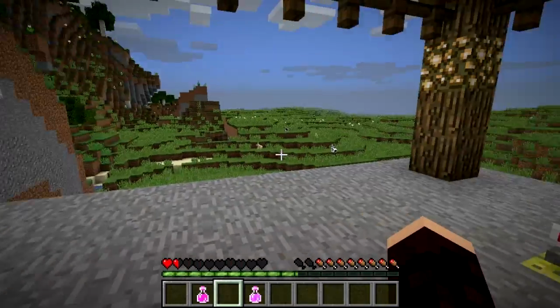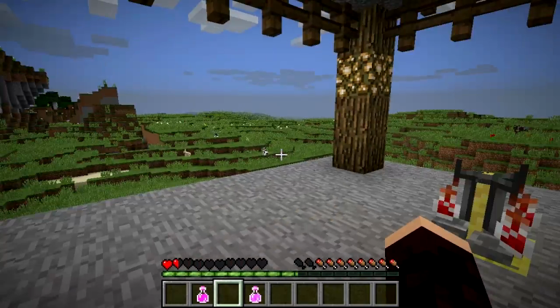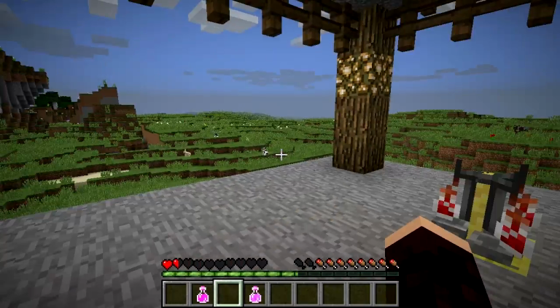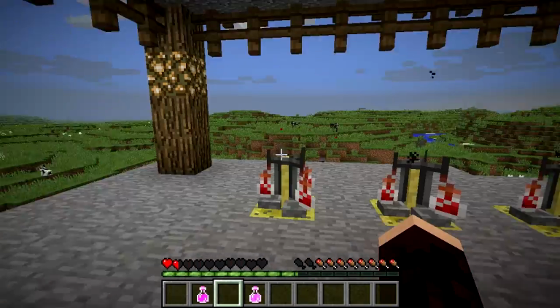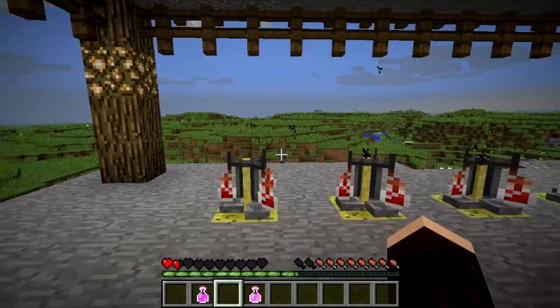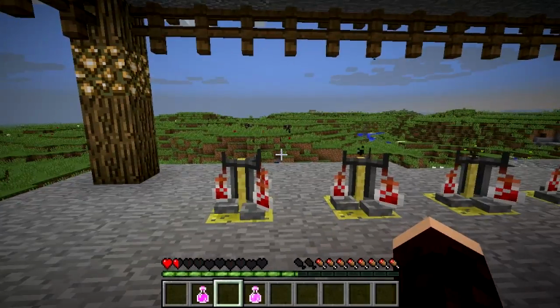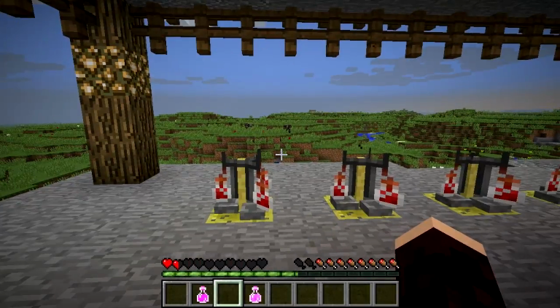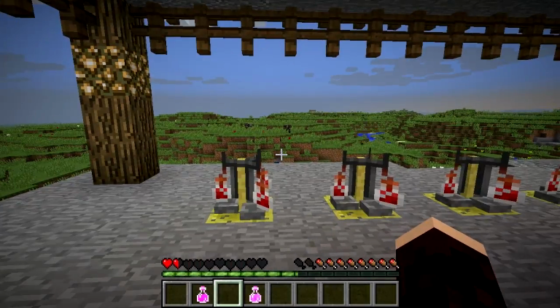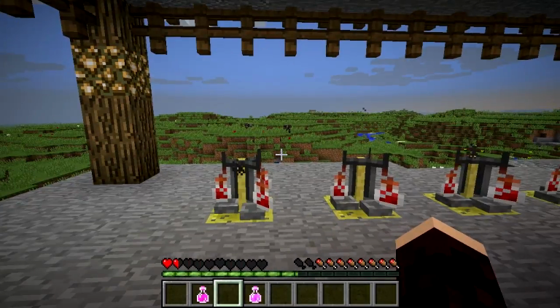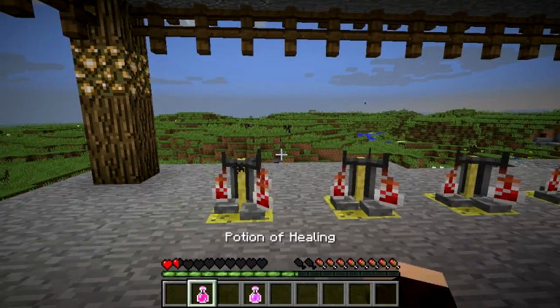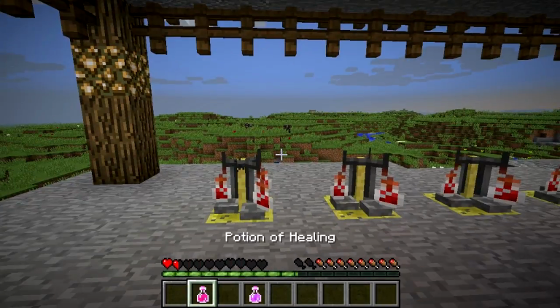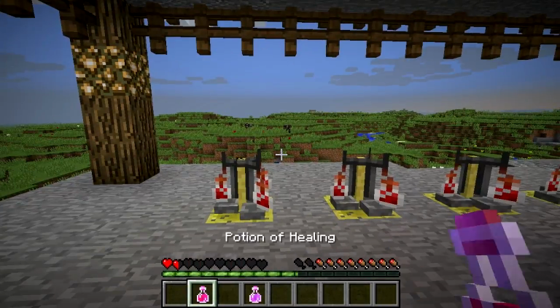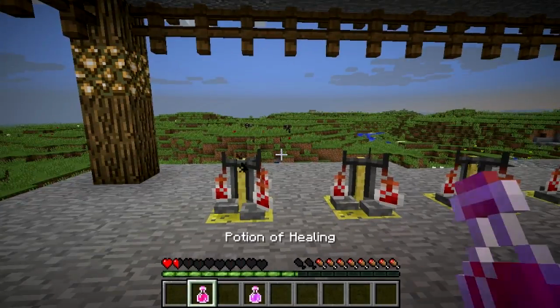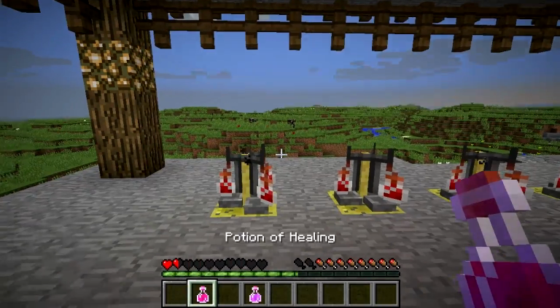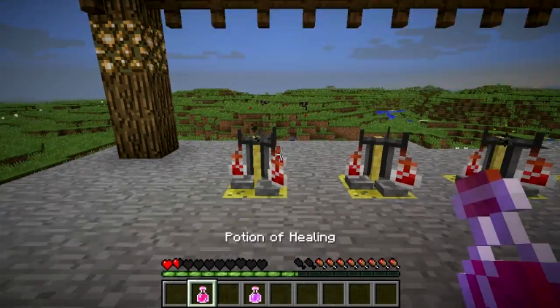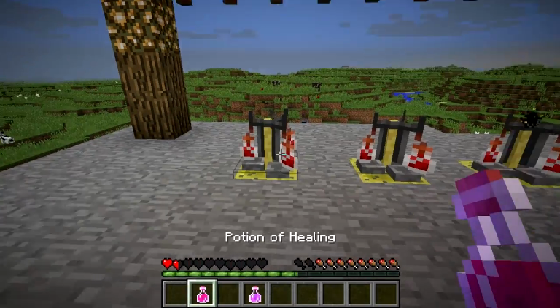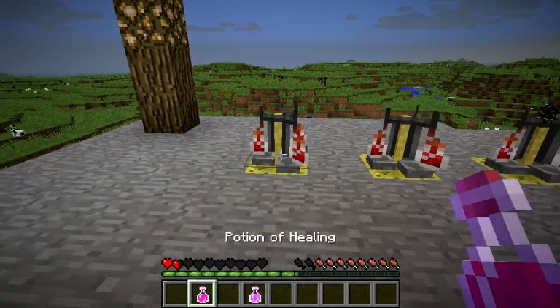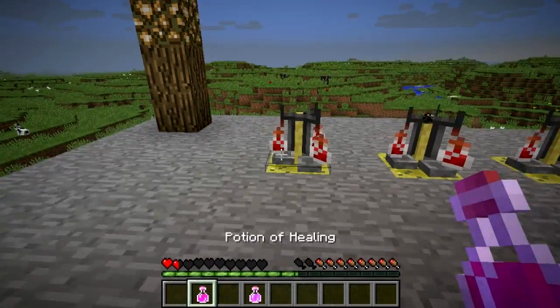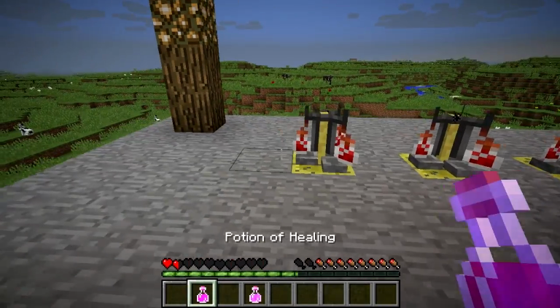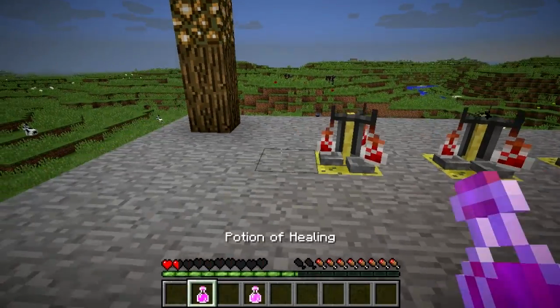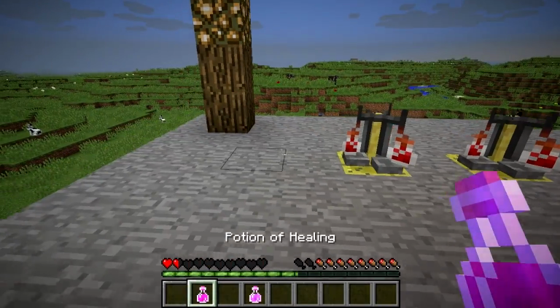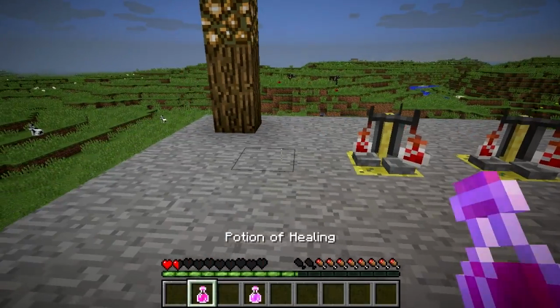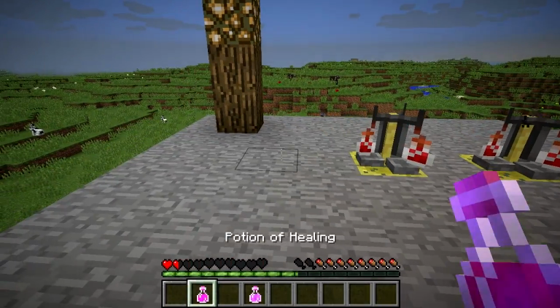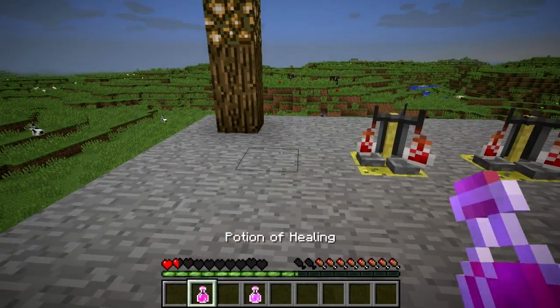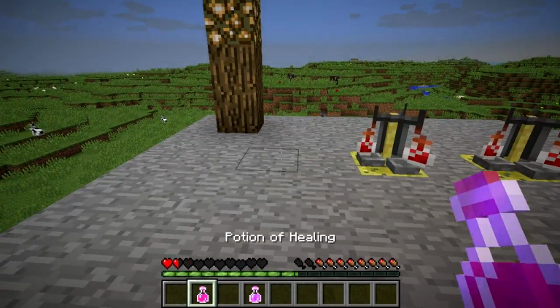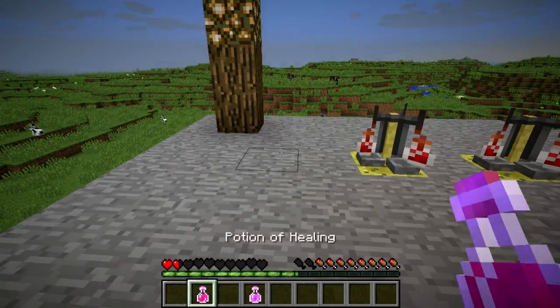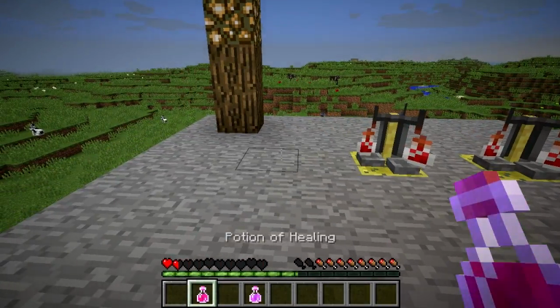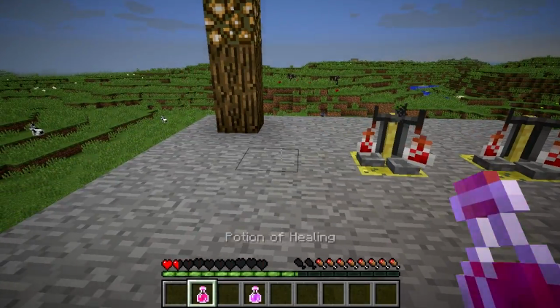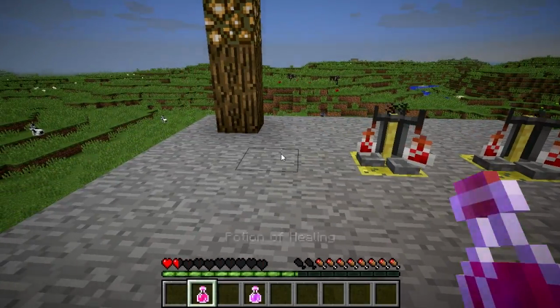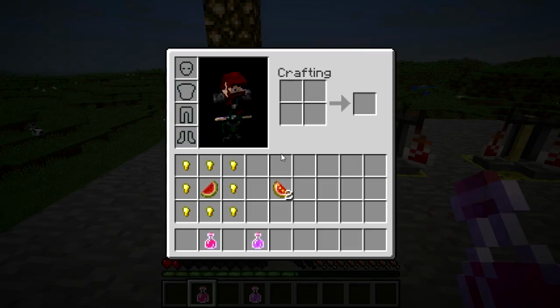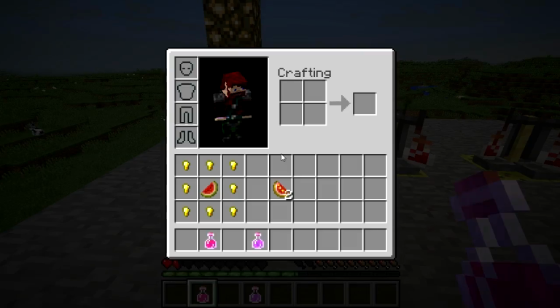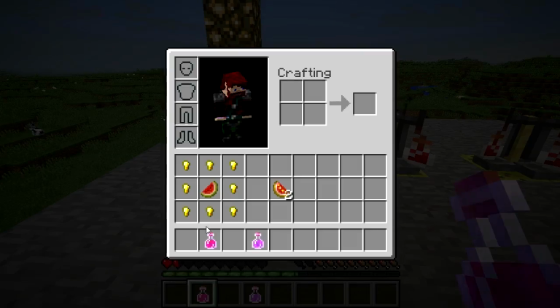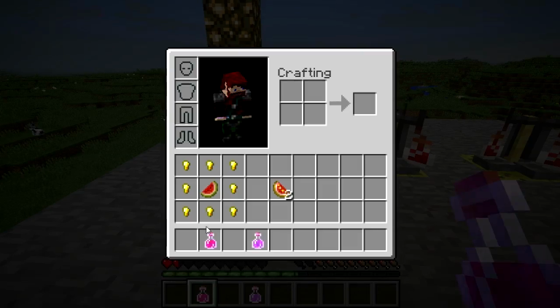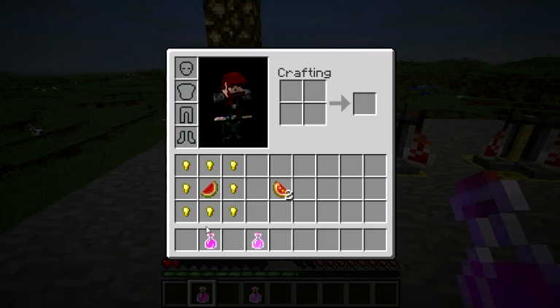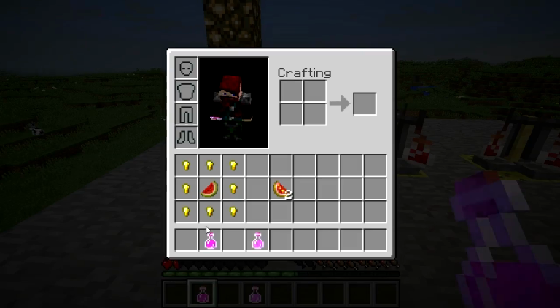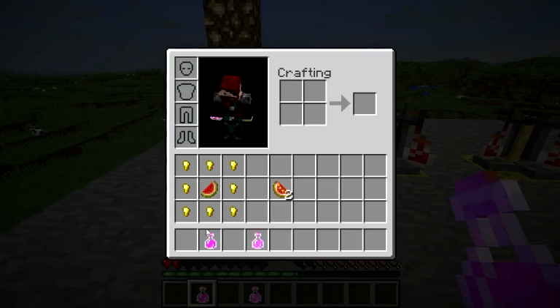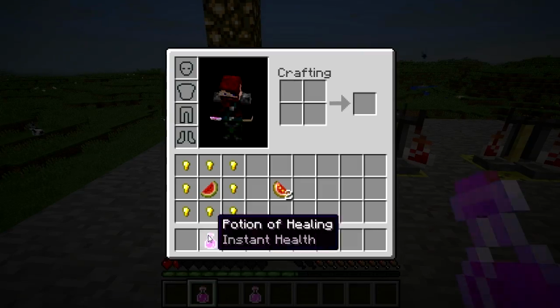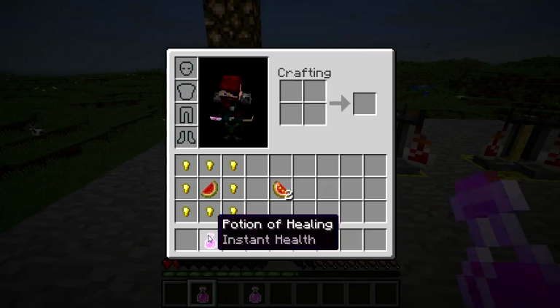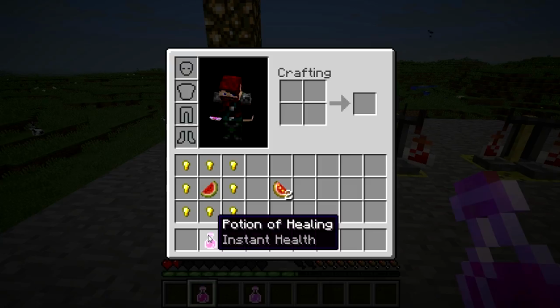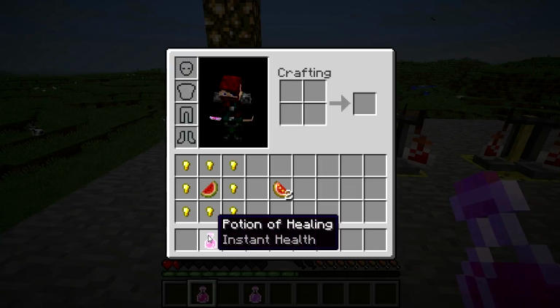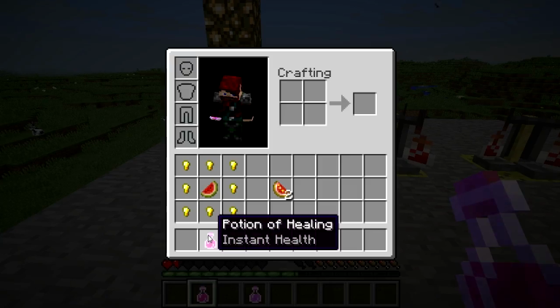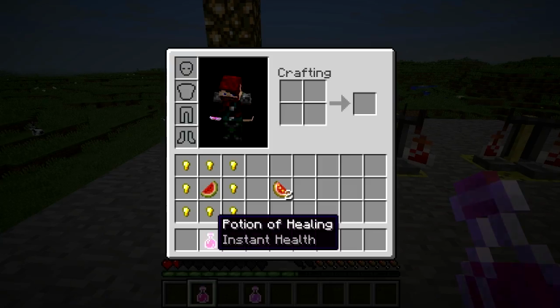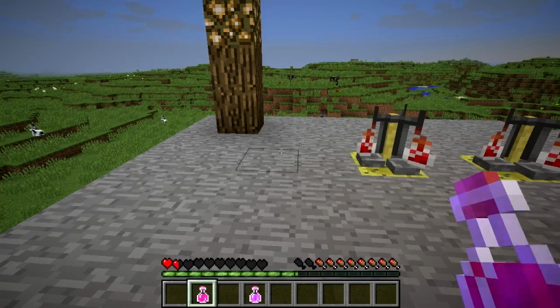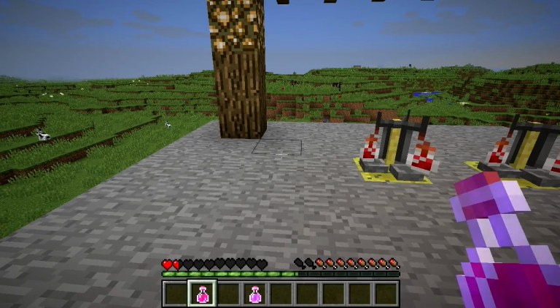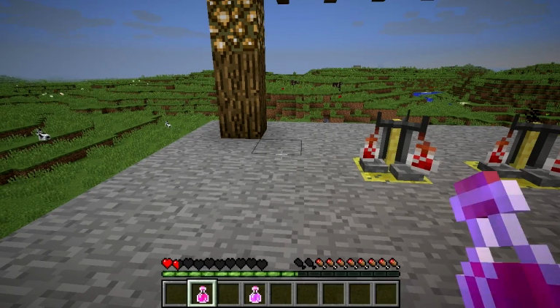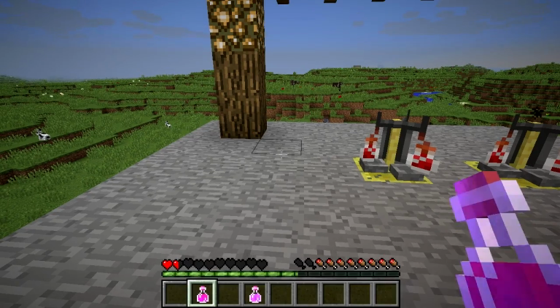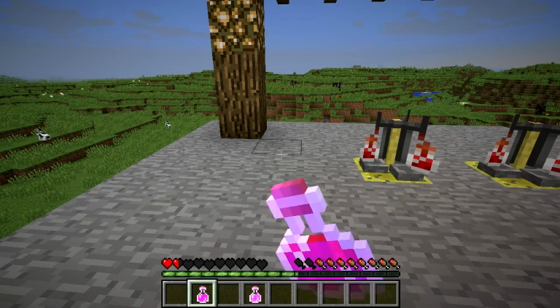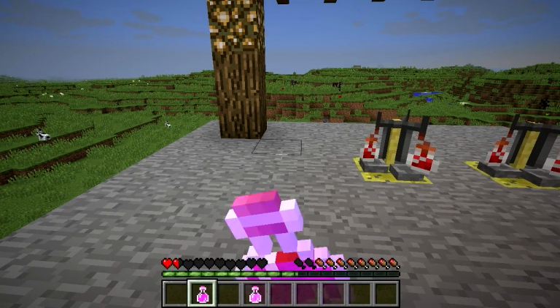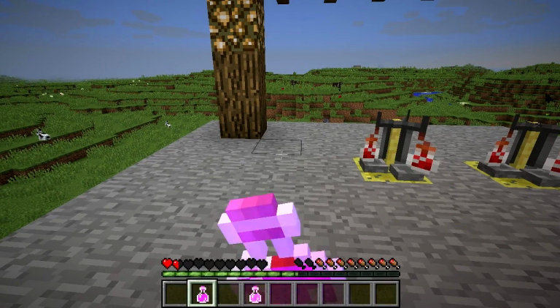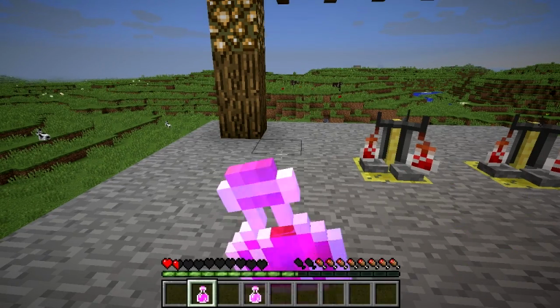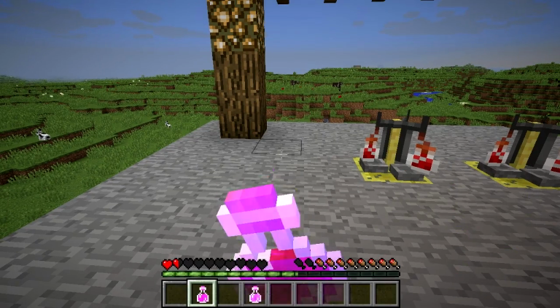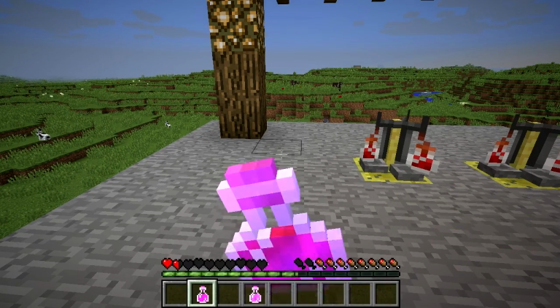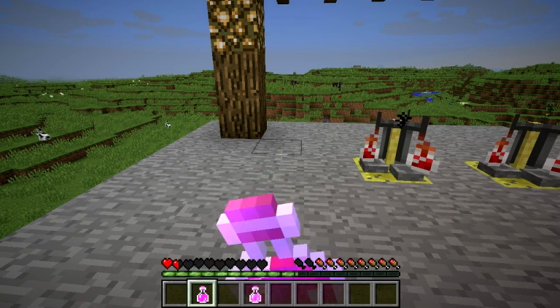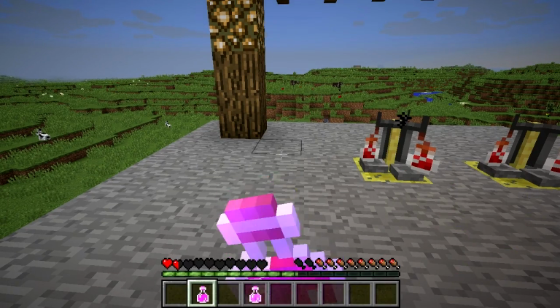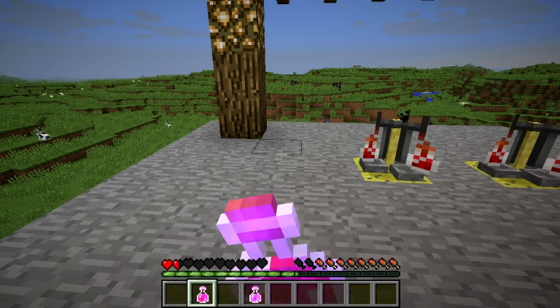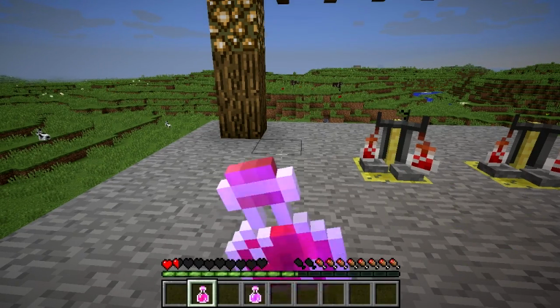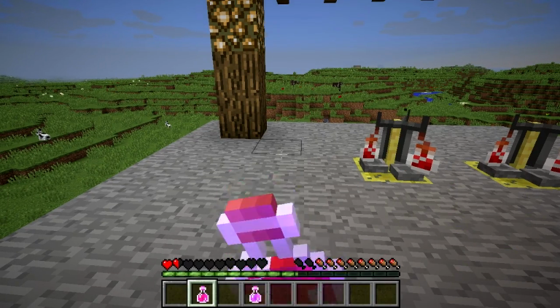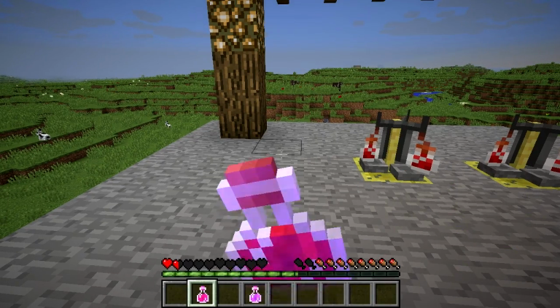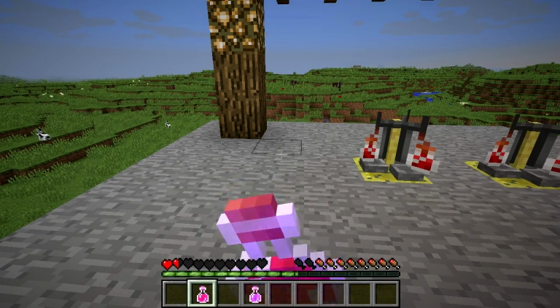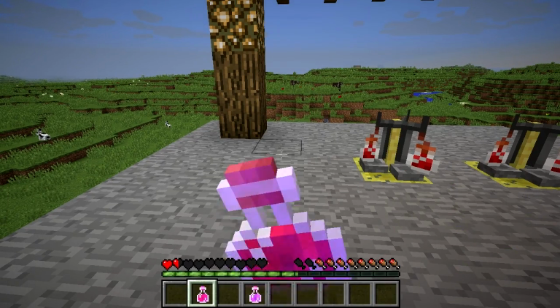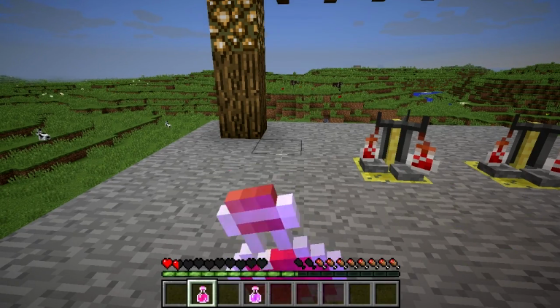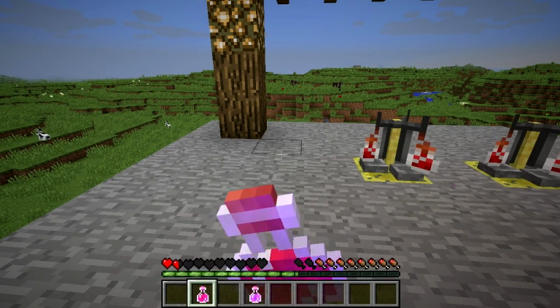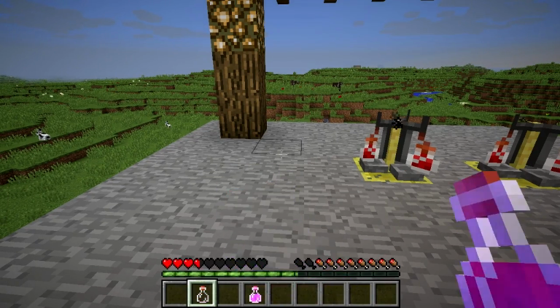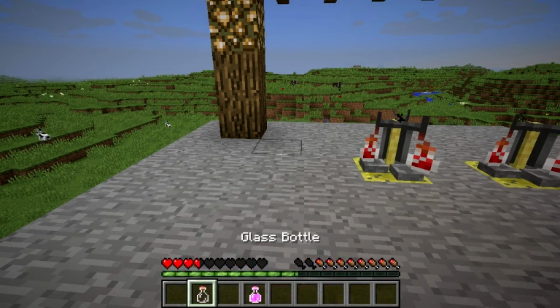You need a health potion, one of Minecraft's concoctions which bless you with a status effect — in this case it just restores health to you.